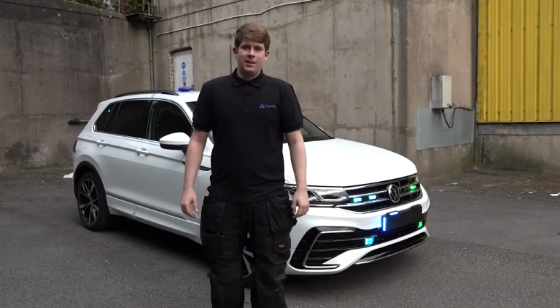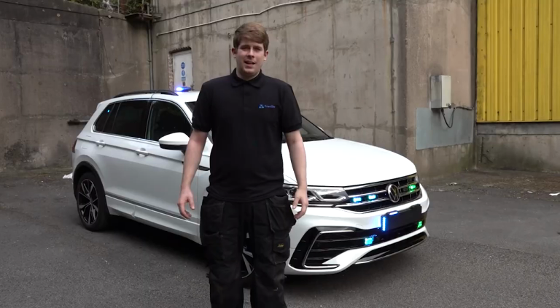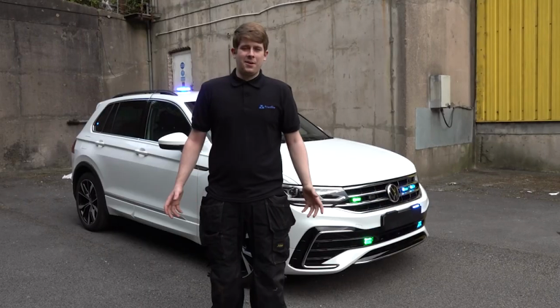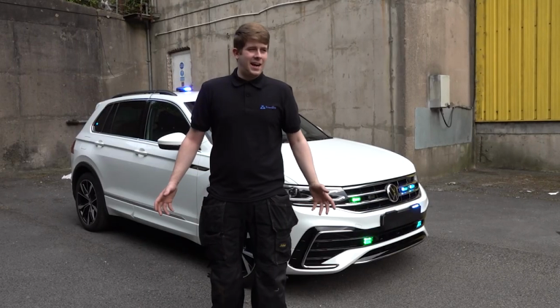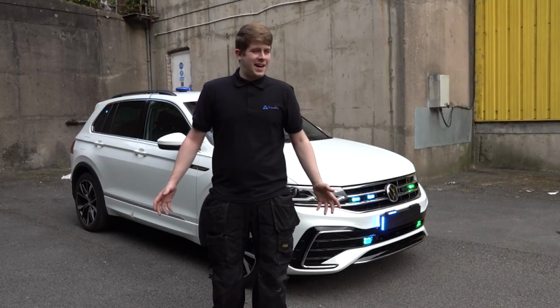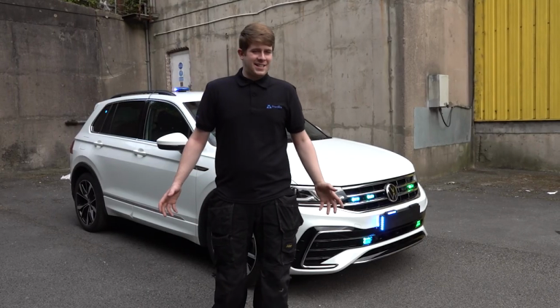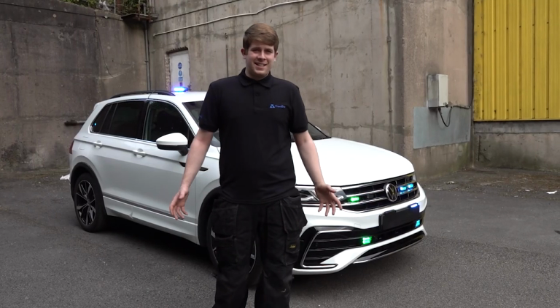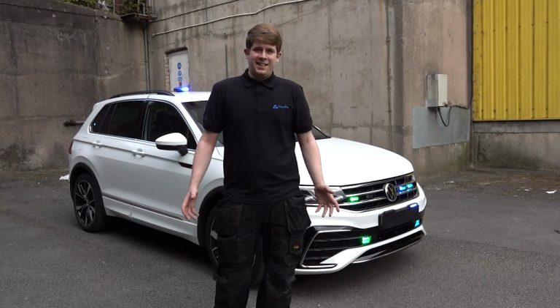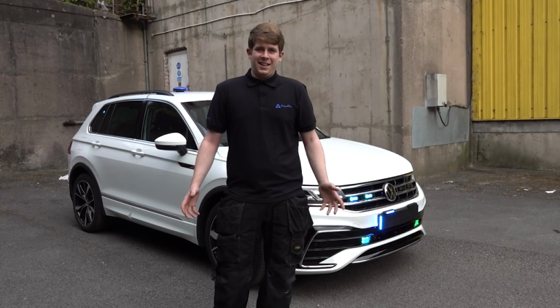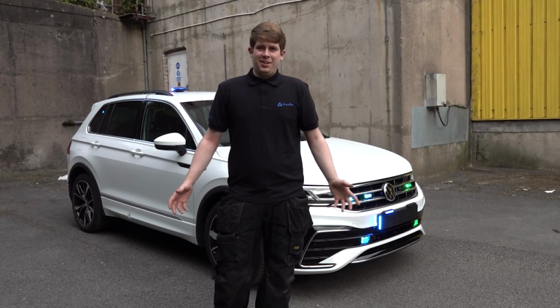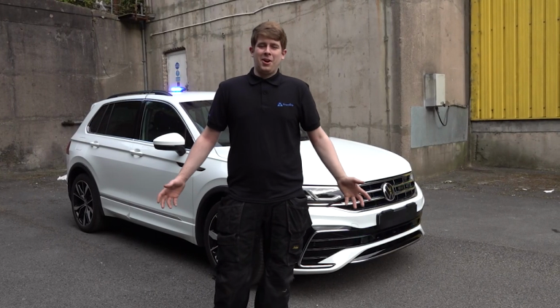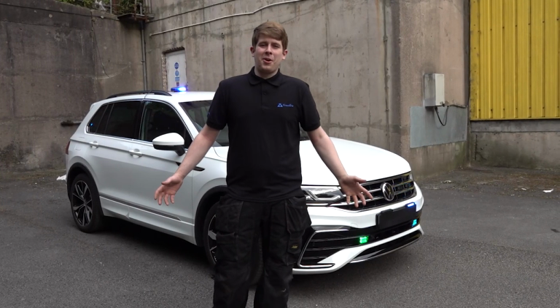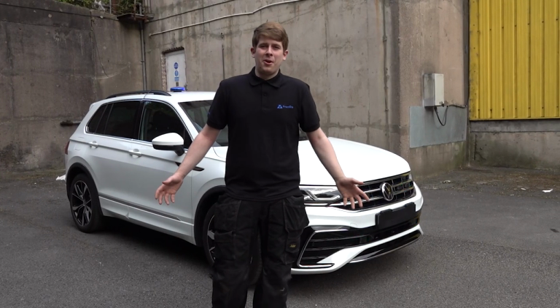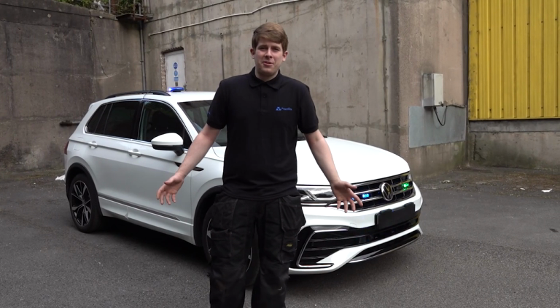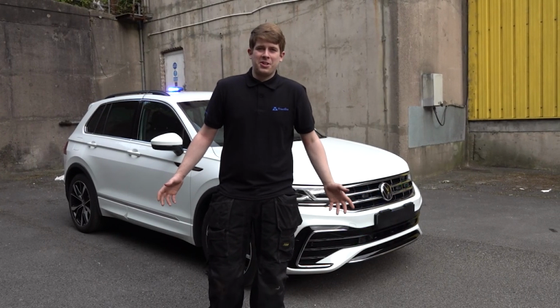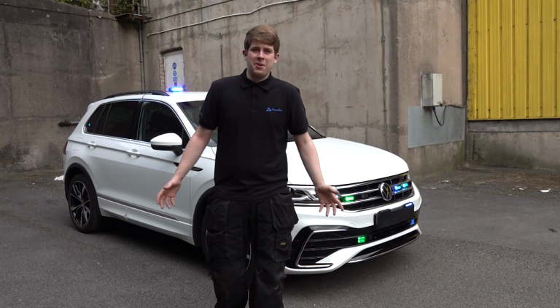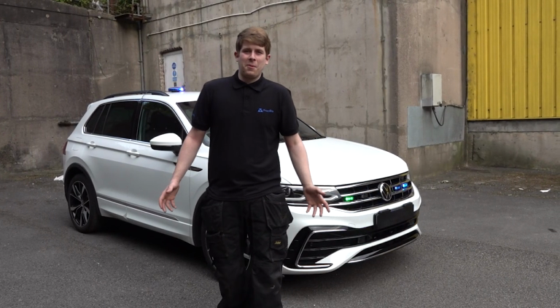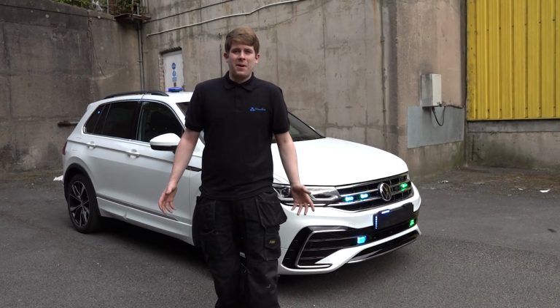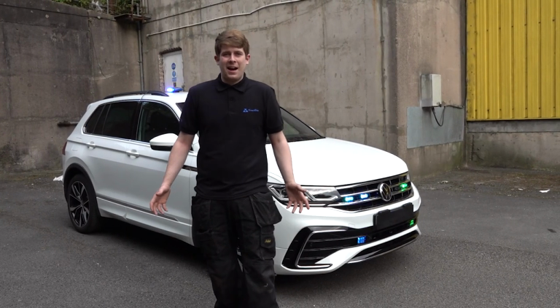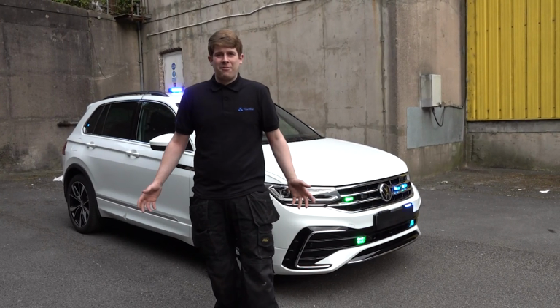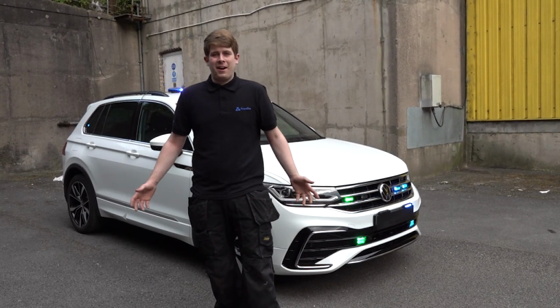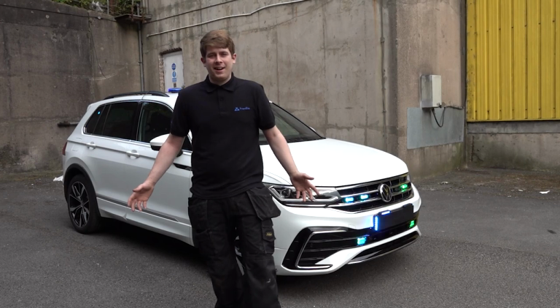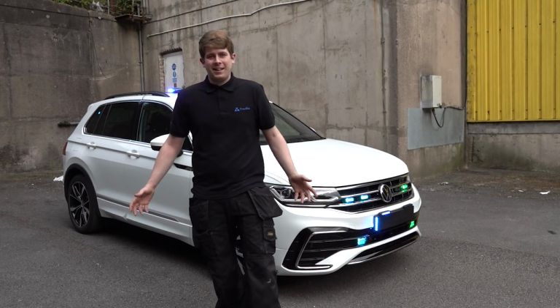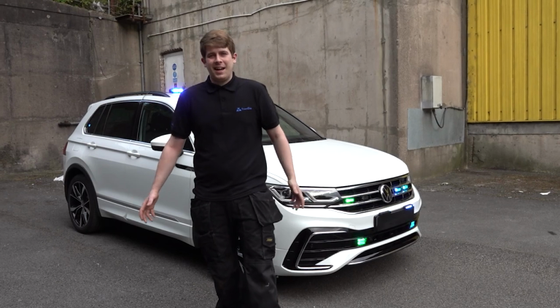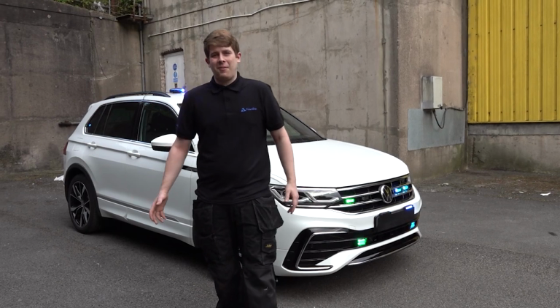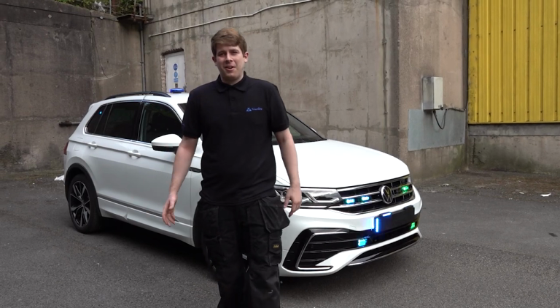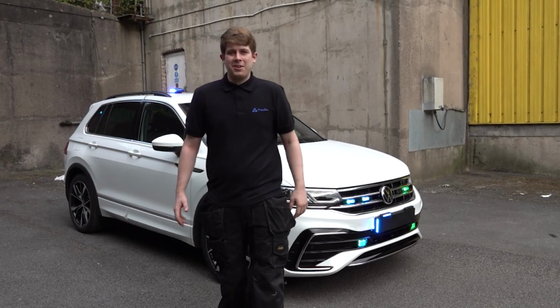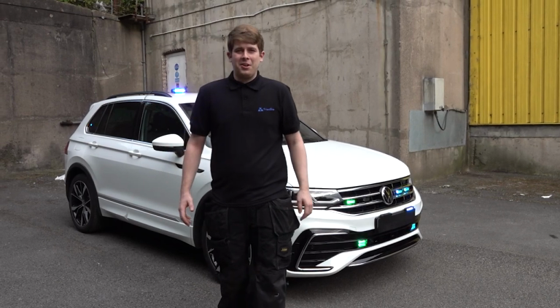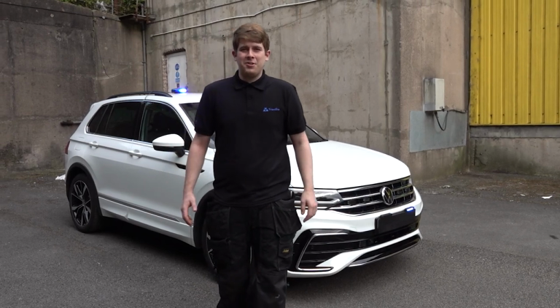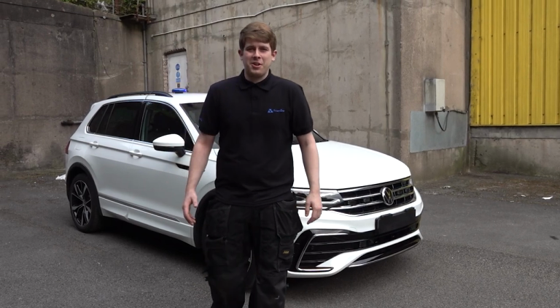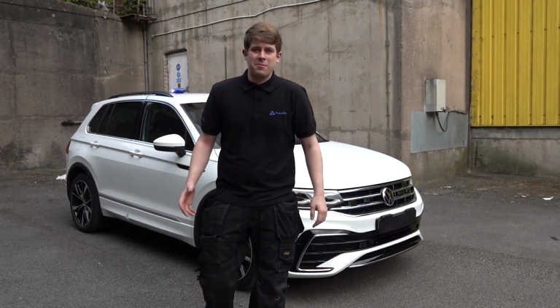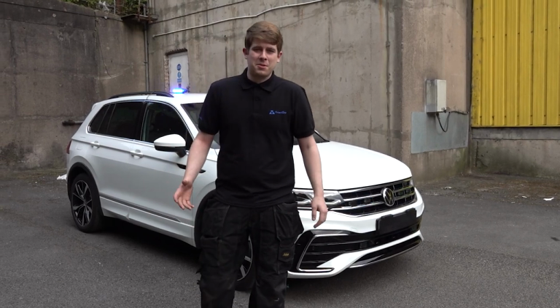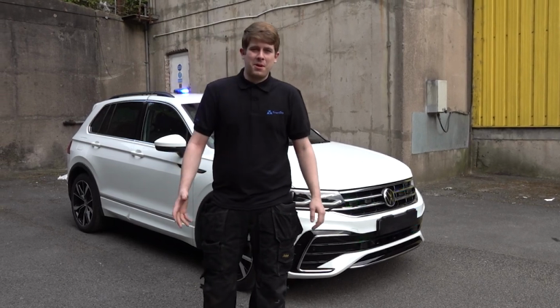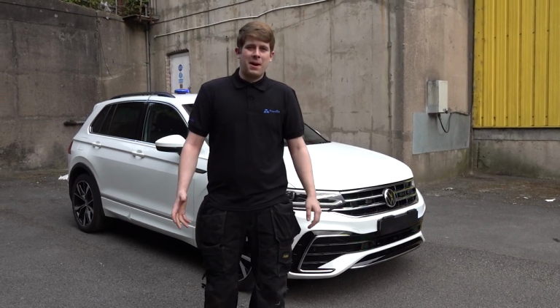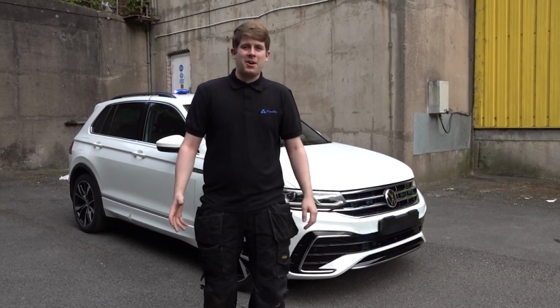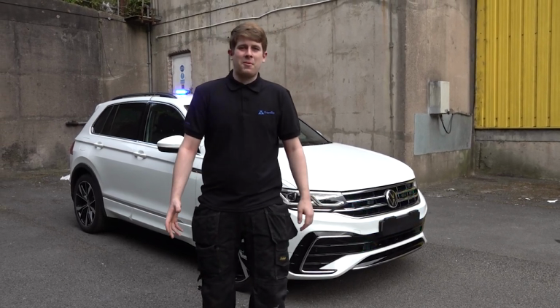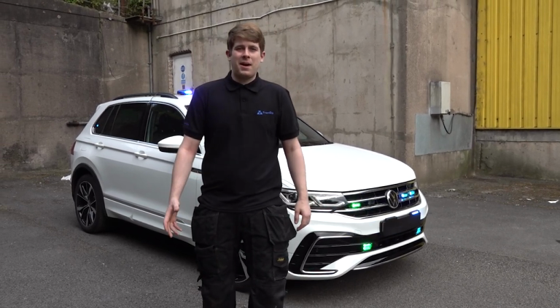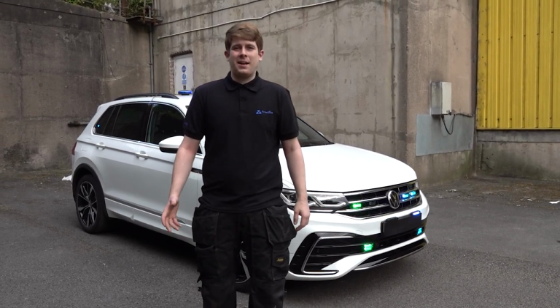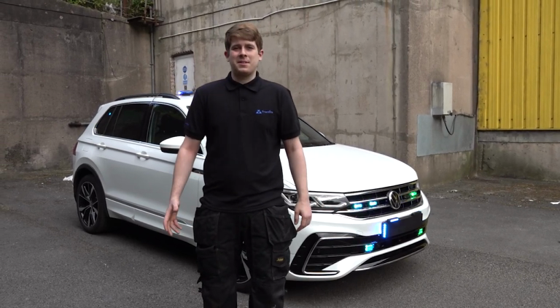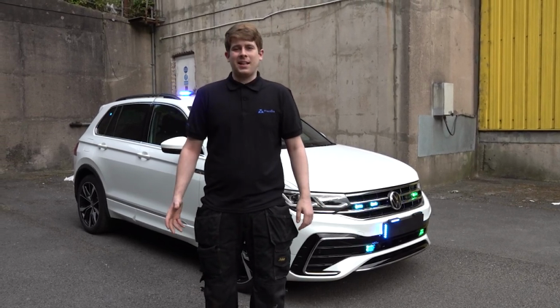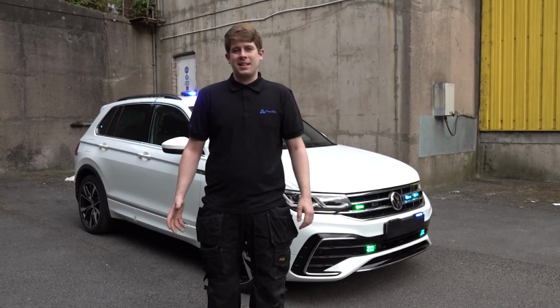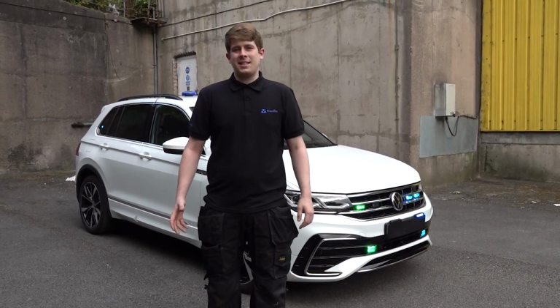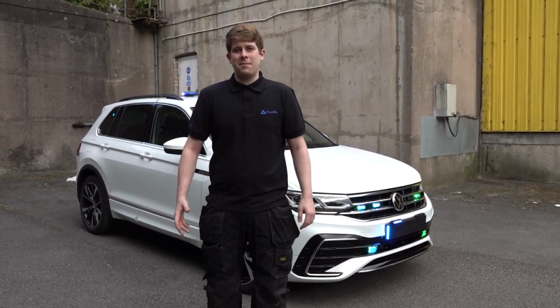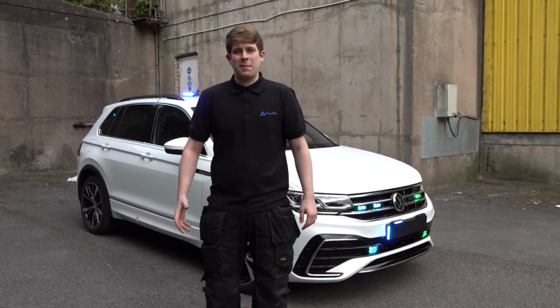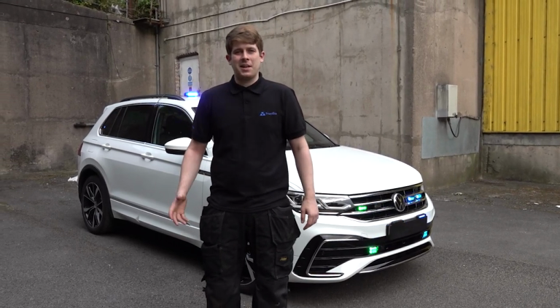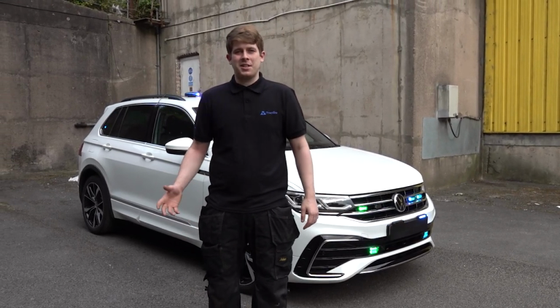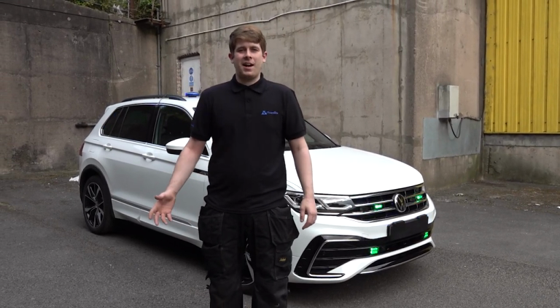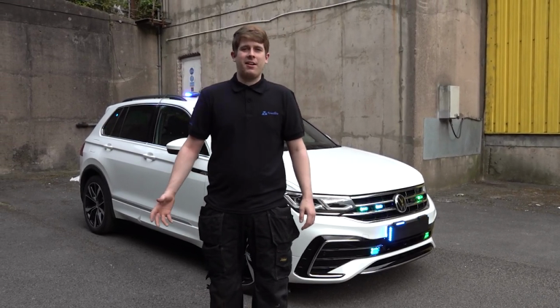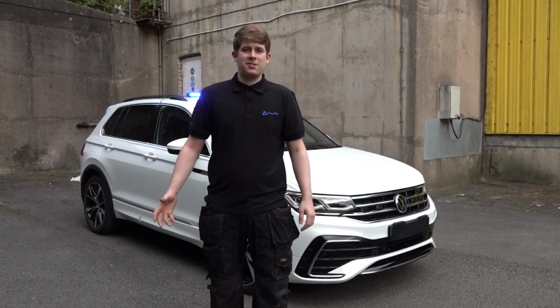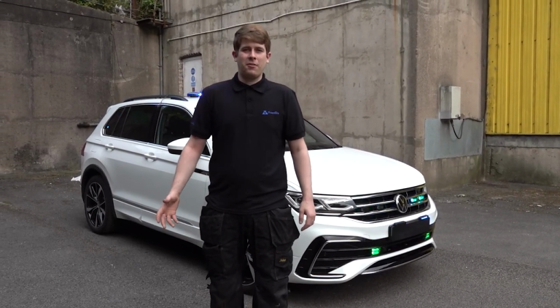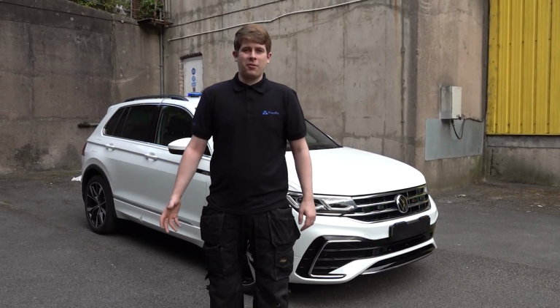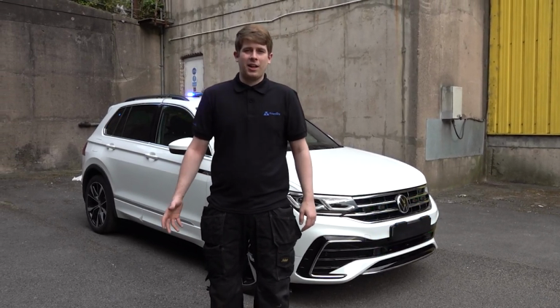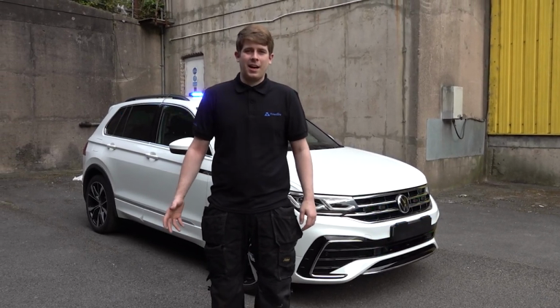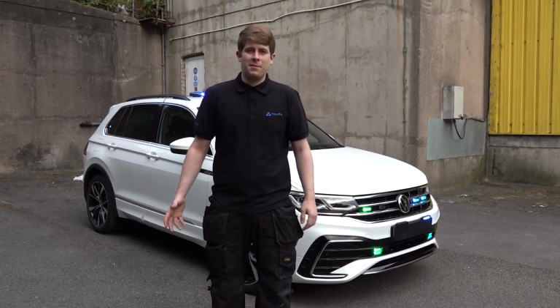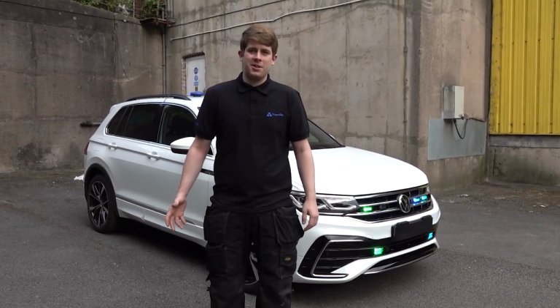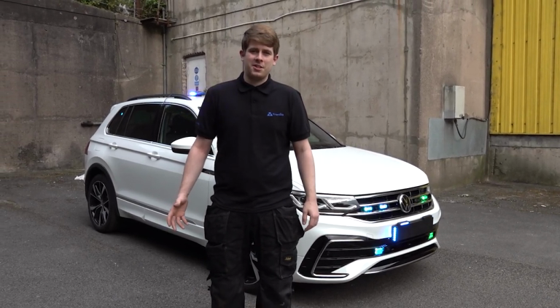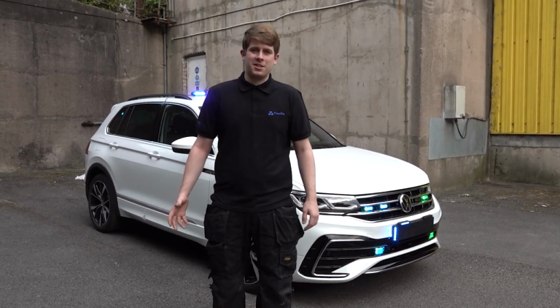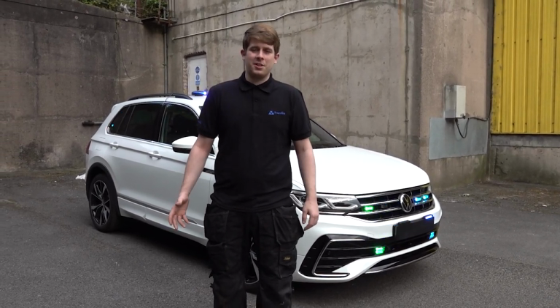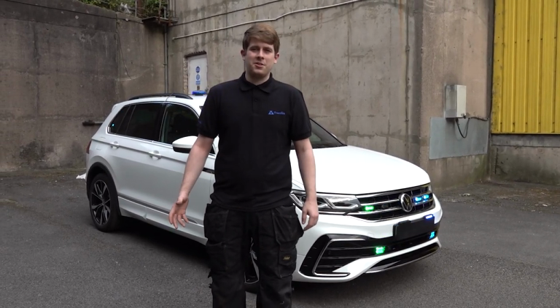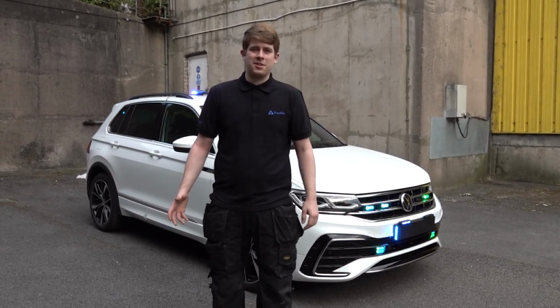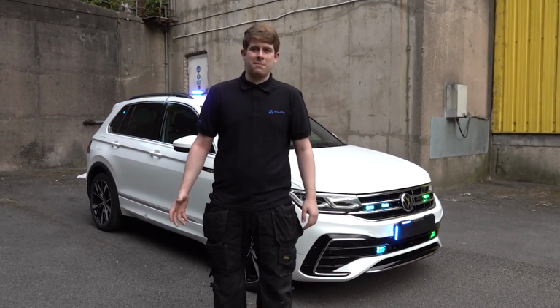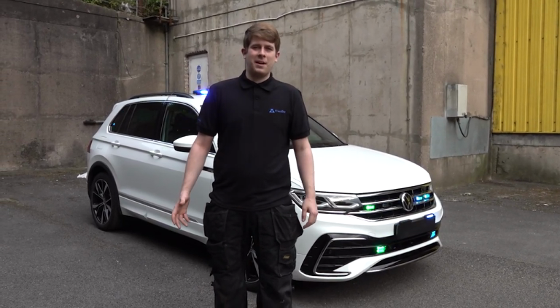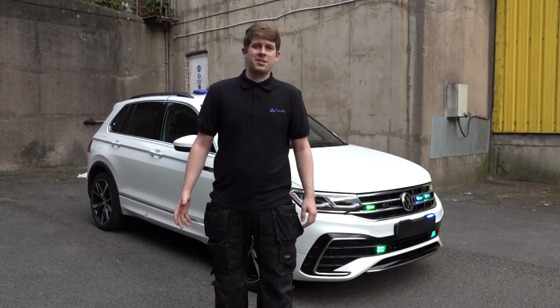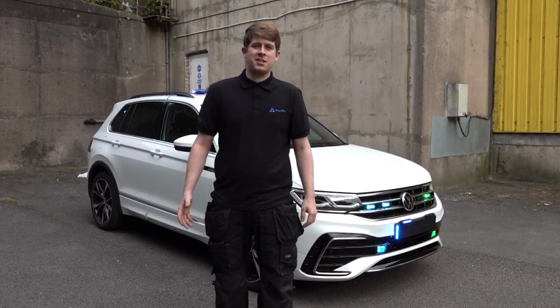Hello guys. Long overdue, but we are finally now on YouTube. Some of you might know my name is Ellis and I'm the managing director of Frontline Emergency Solutions in Manchester.